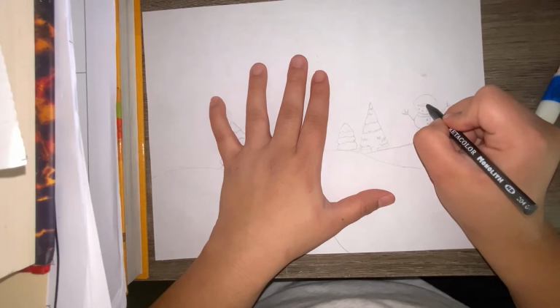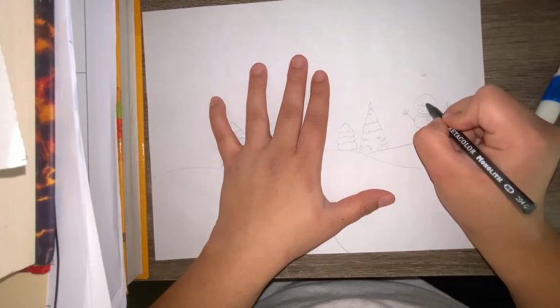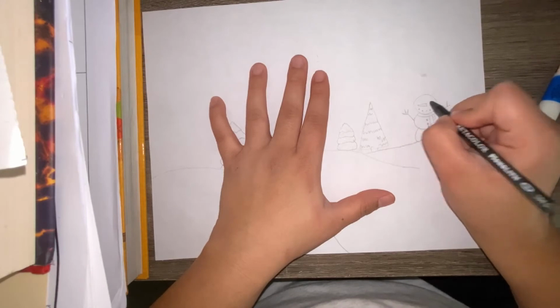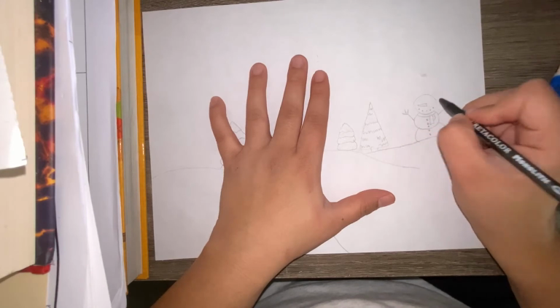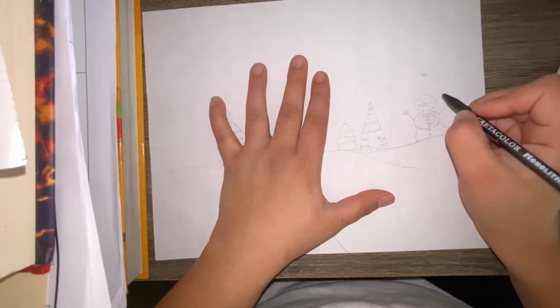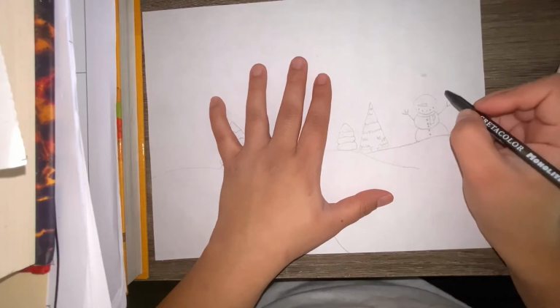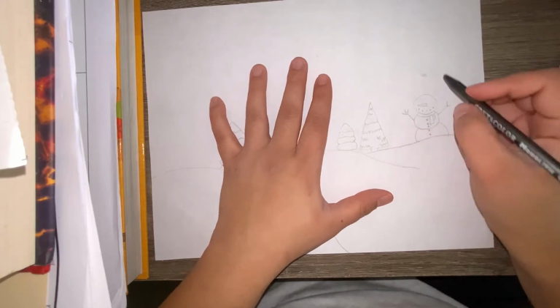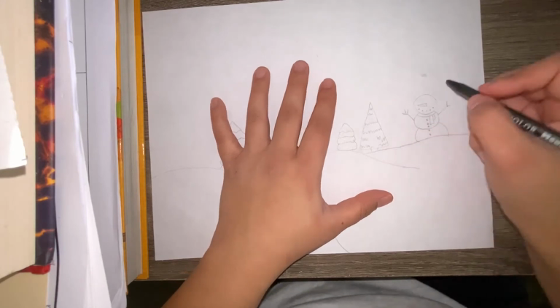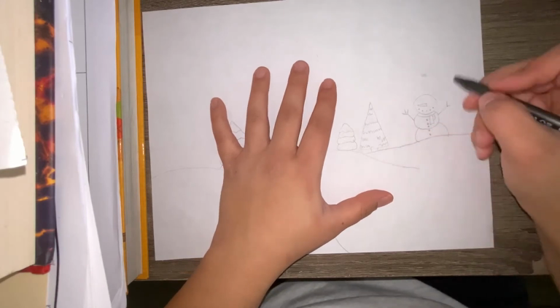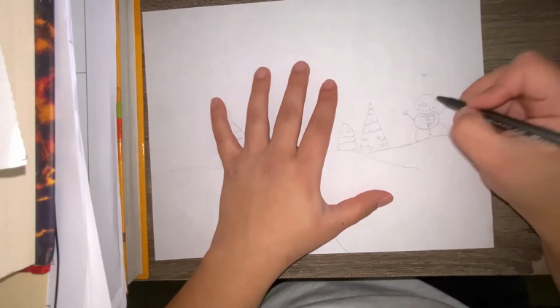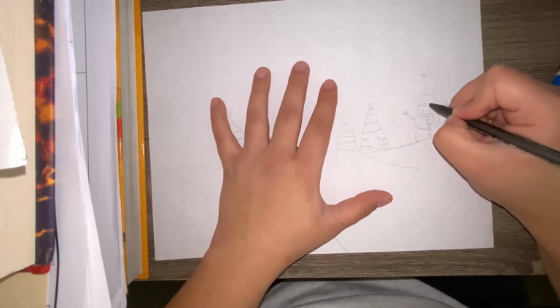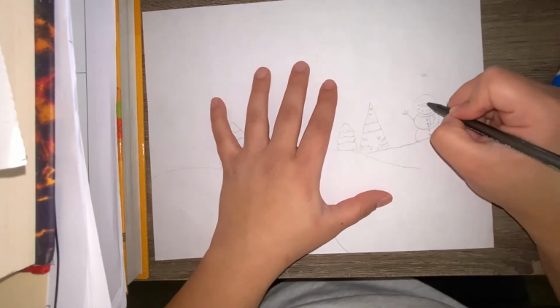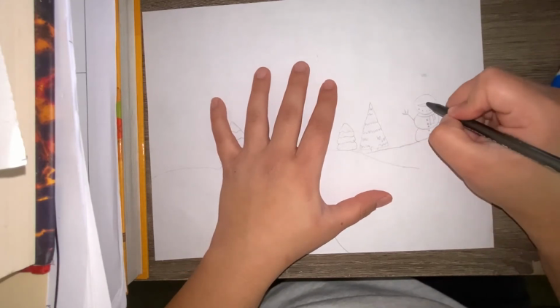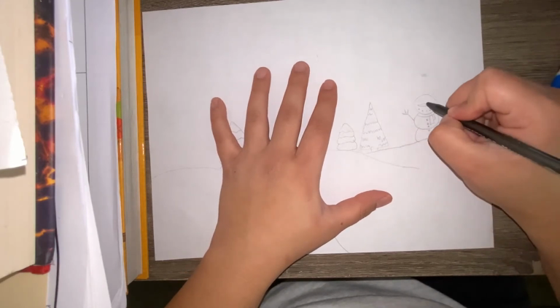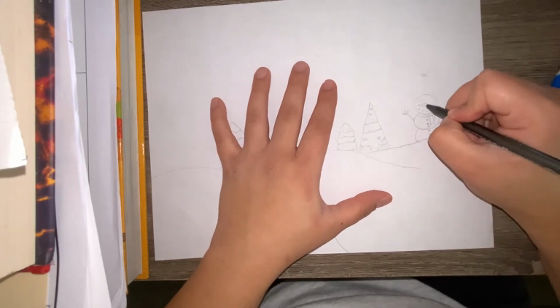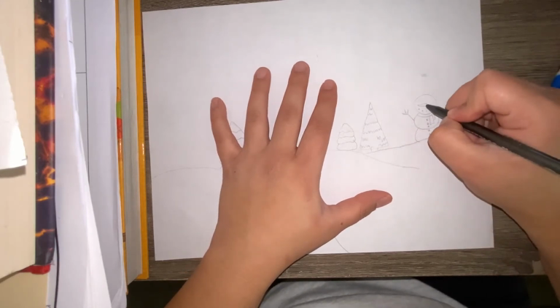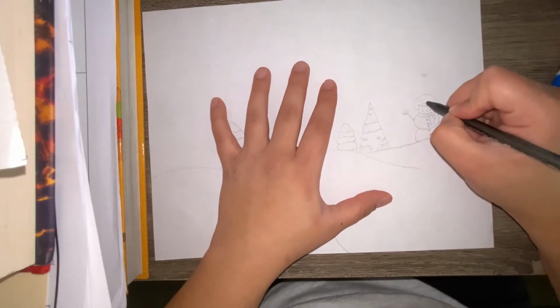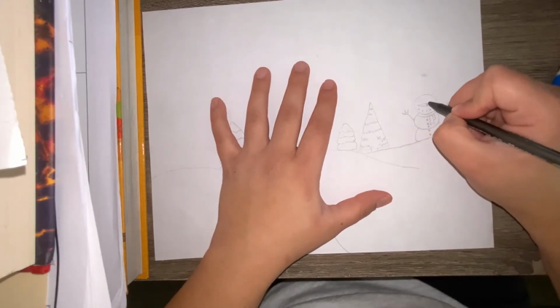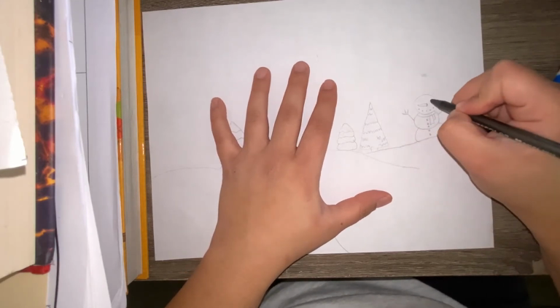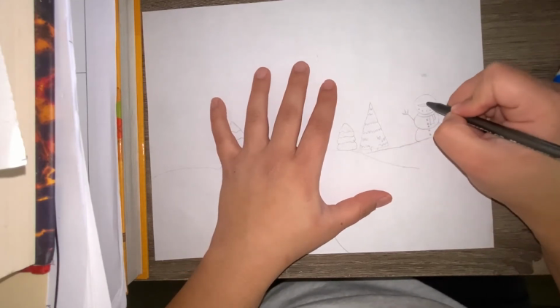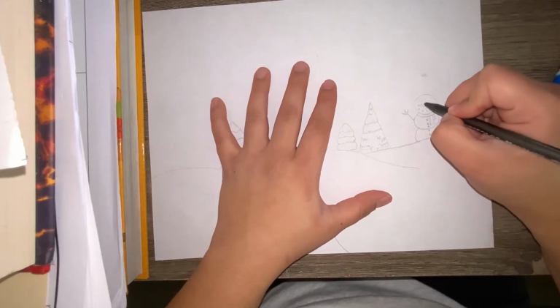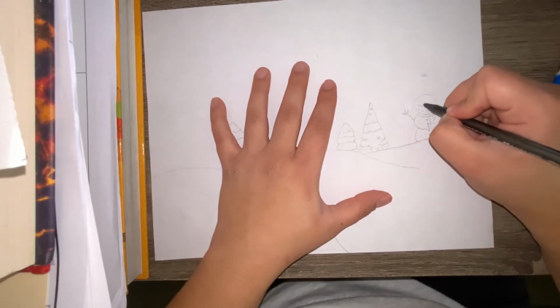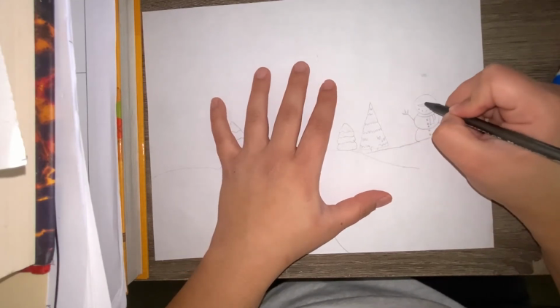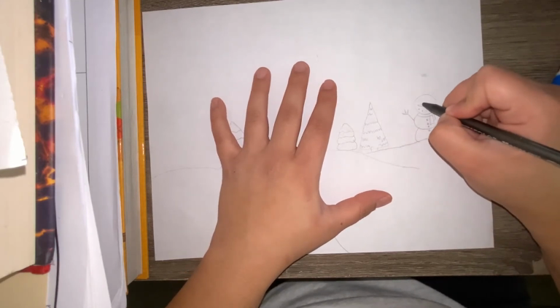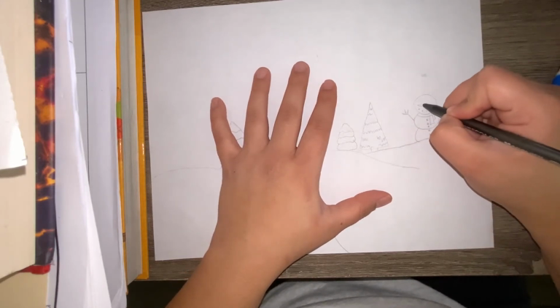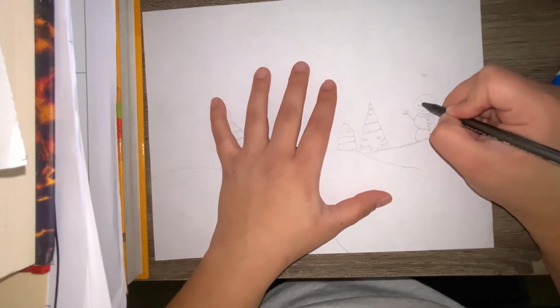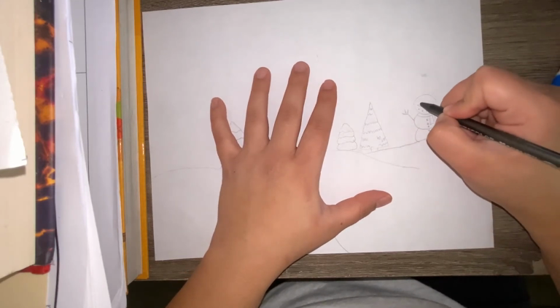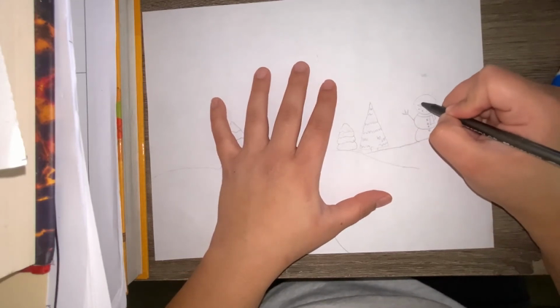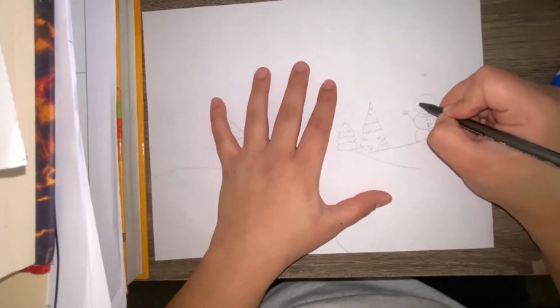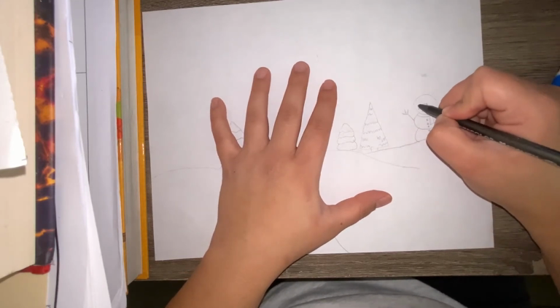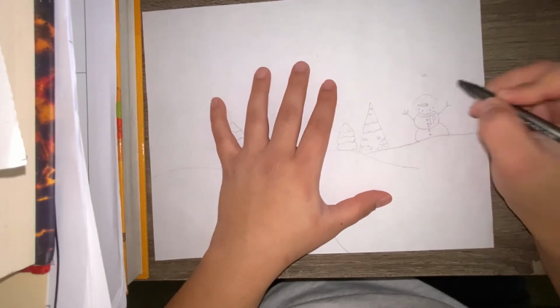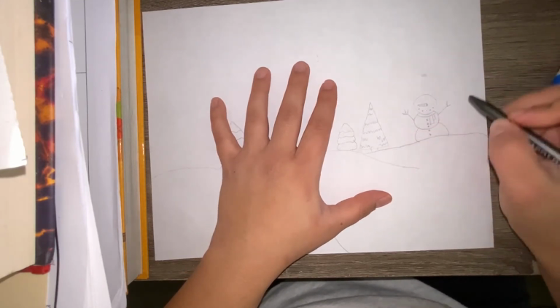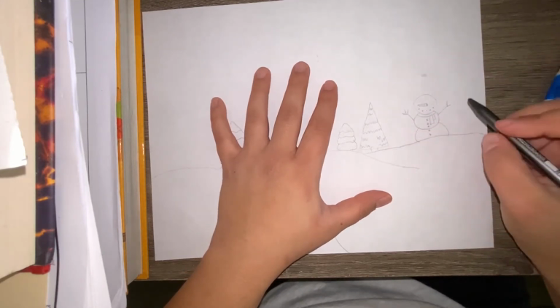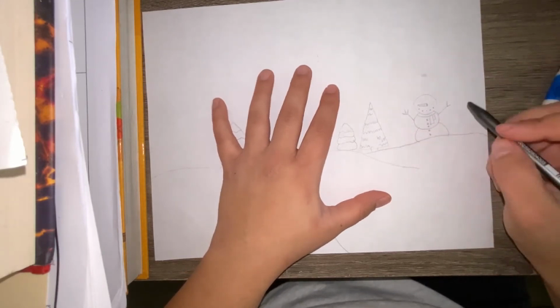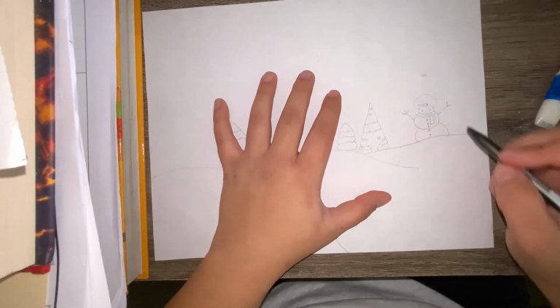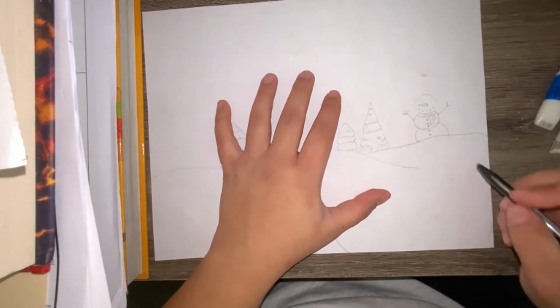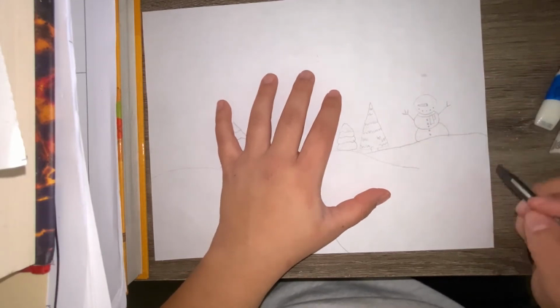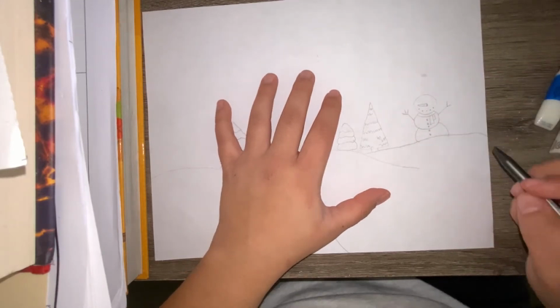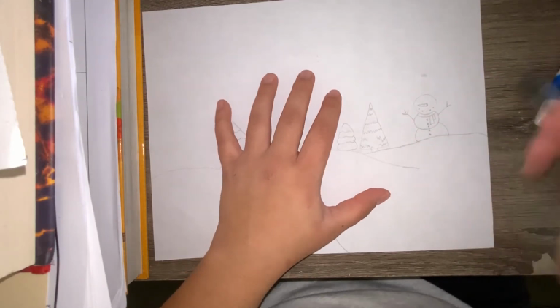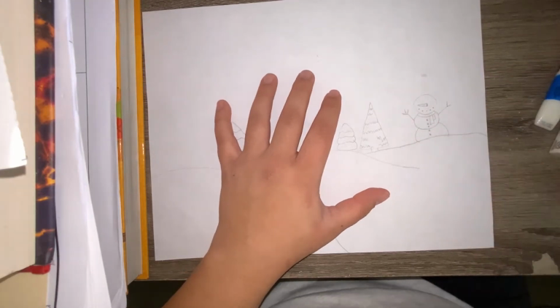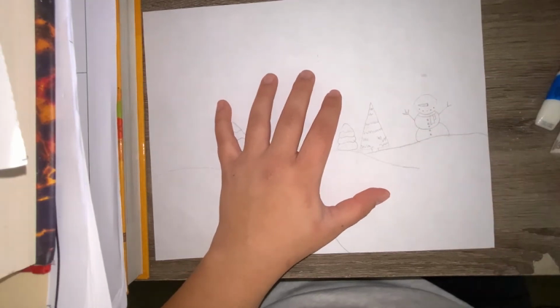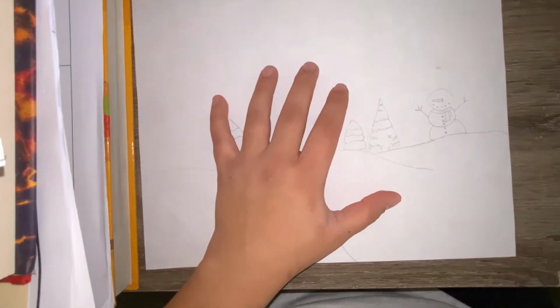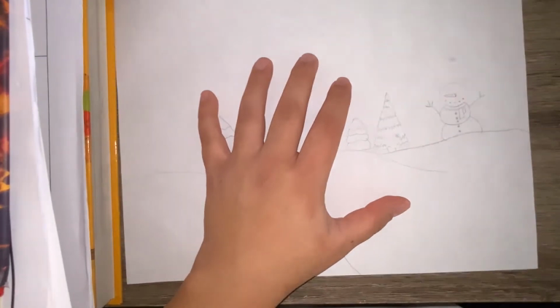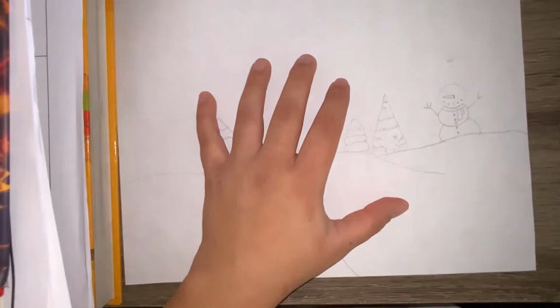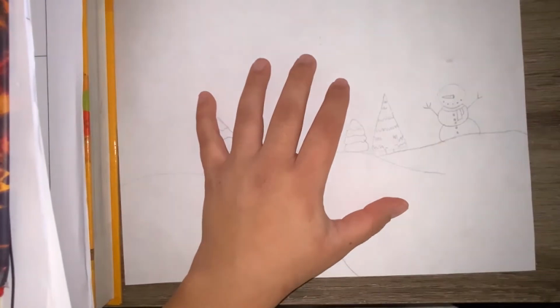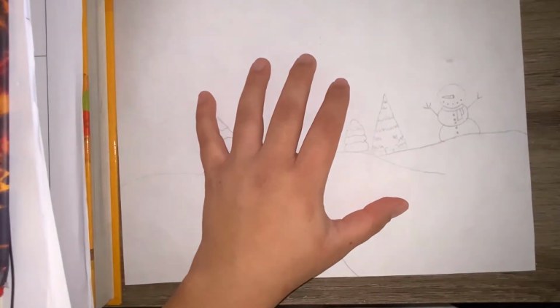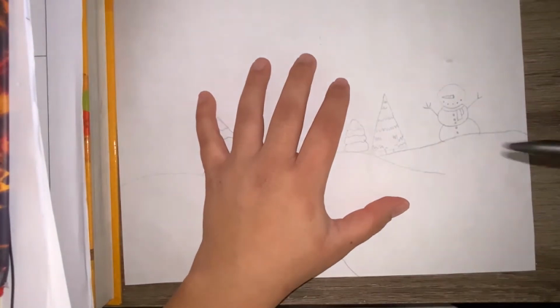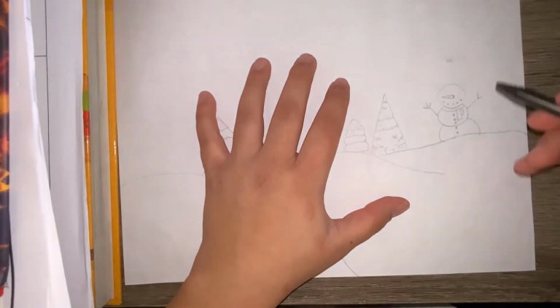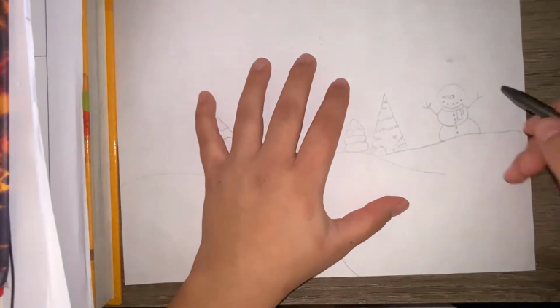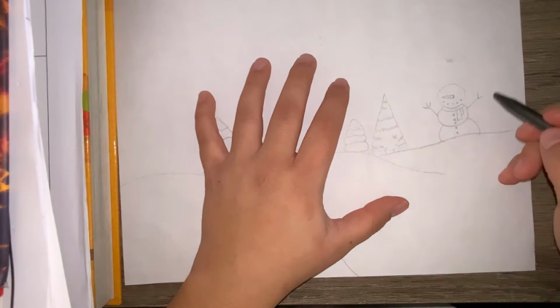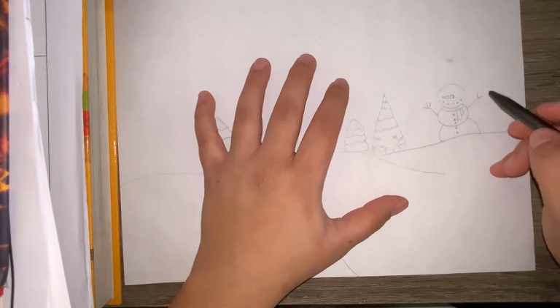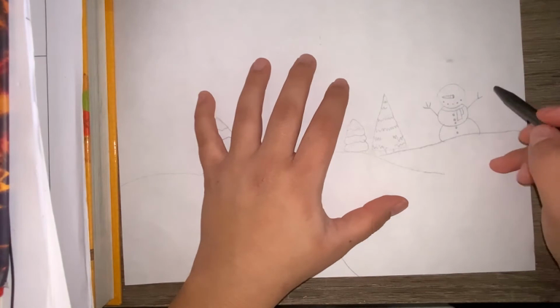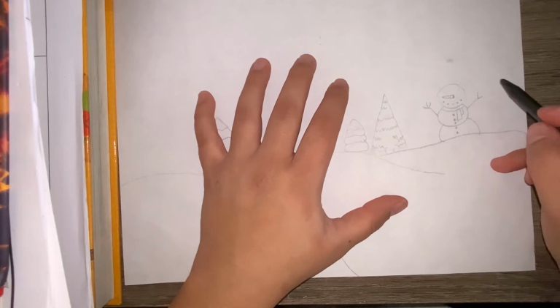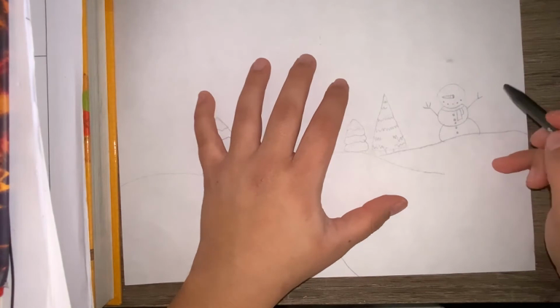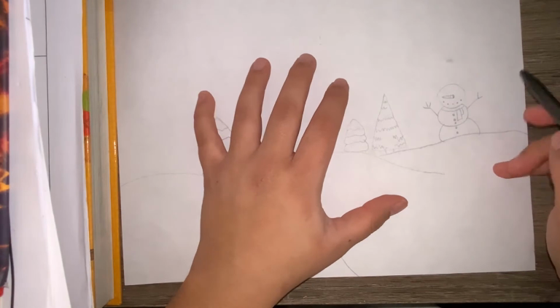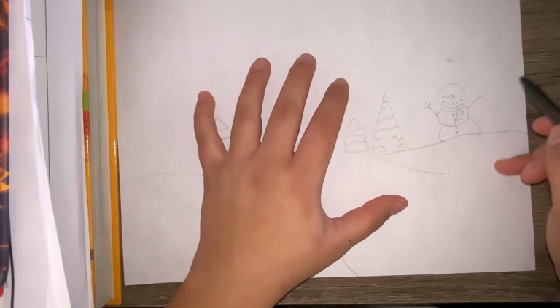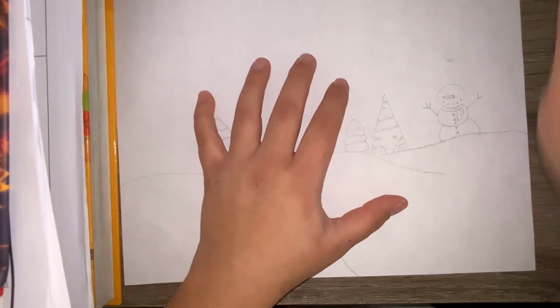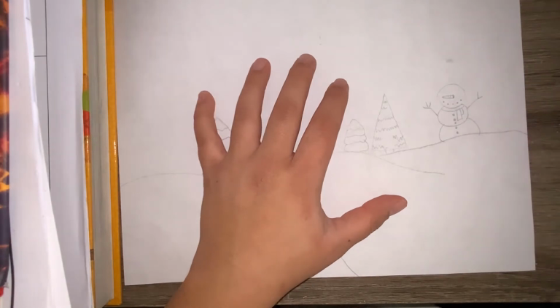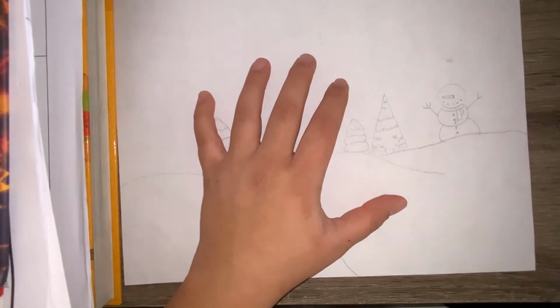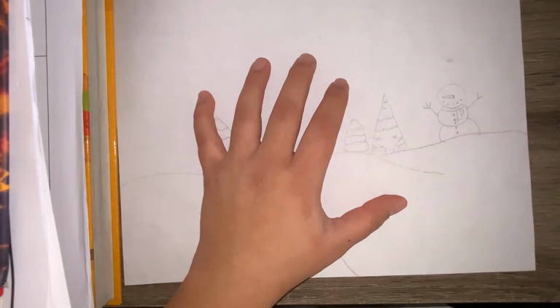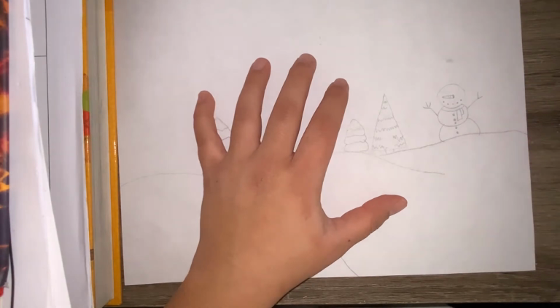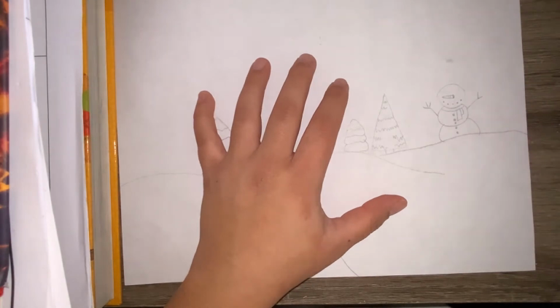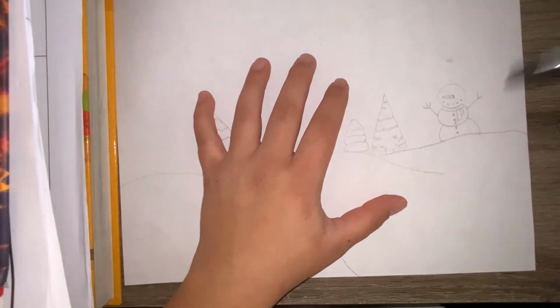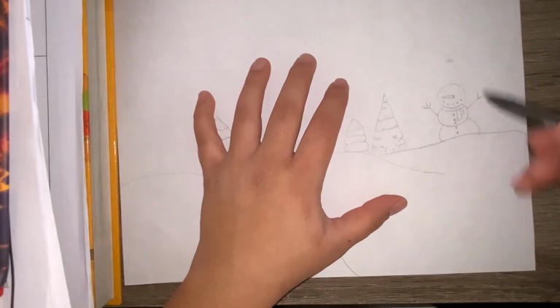After that, you're going to create the snowman's mouth along with his nose, eyes, and top hat.